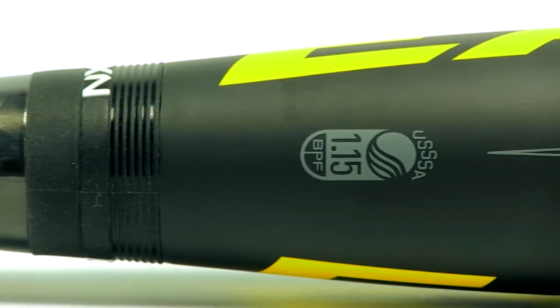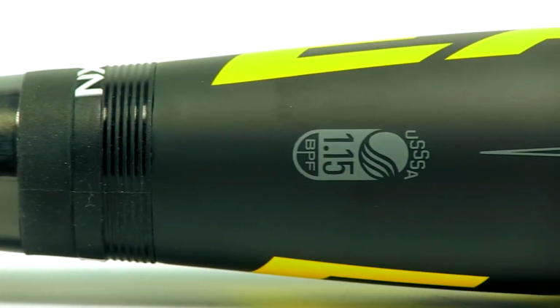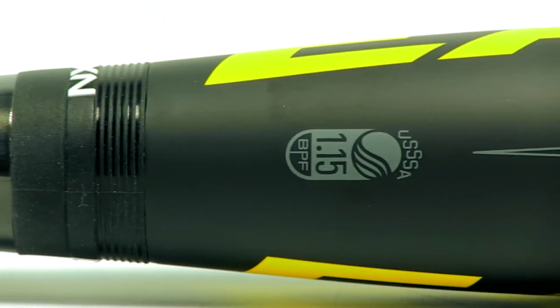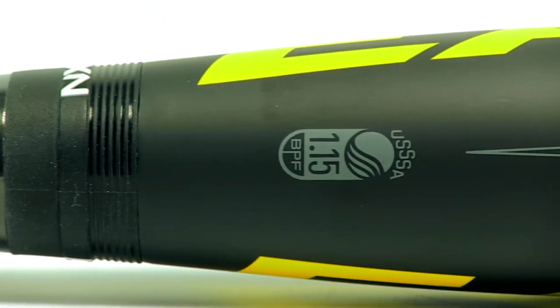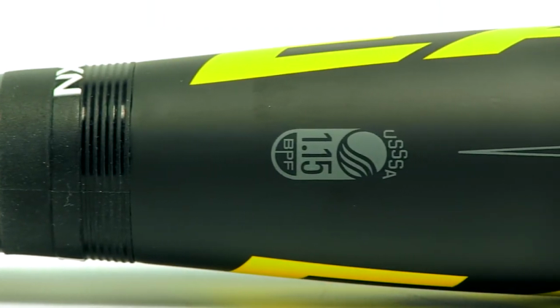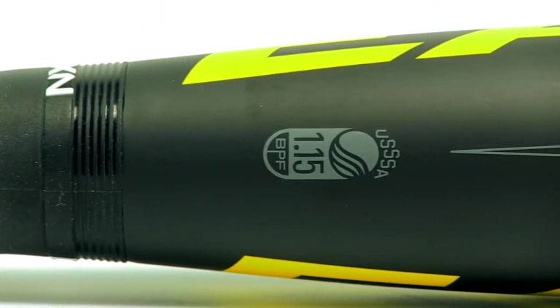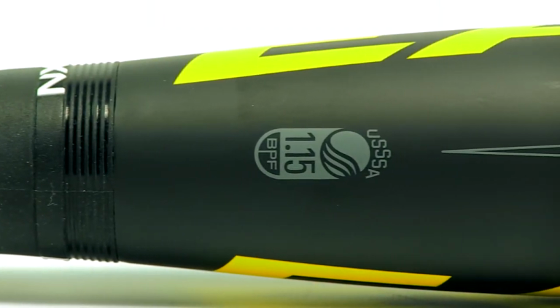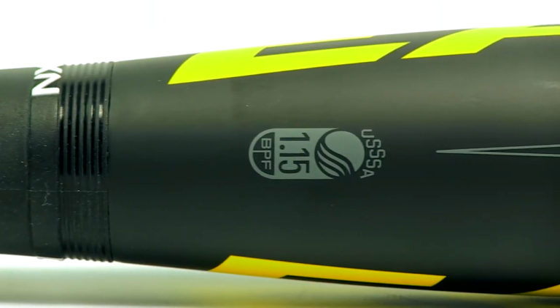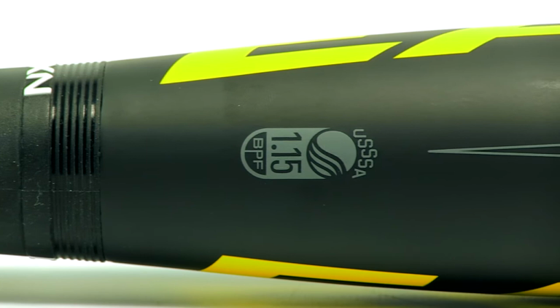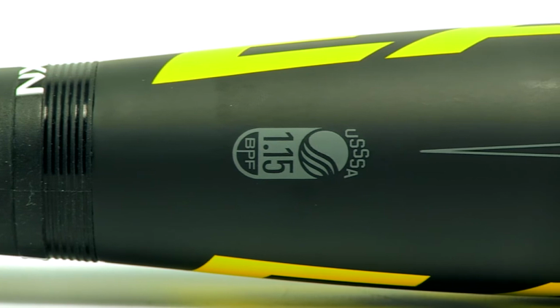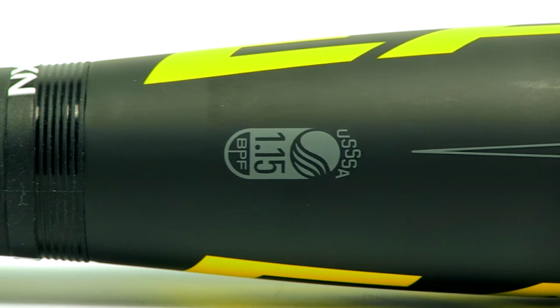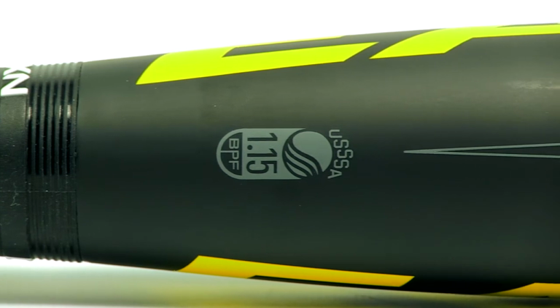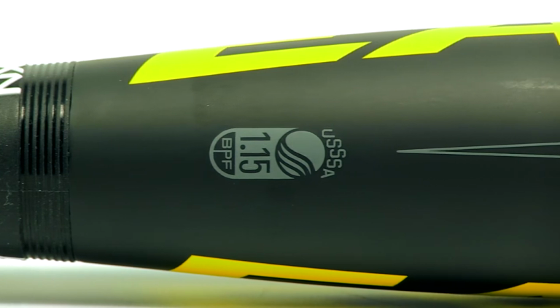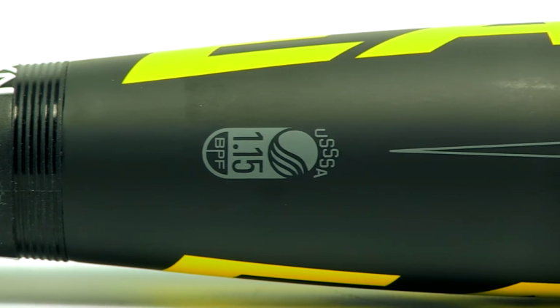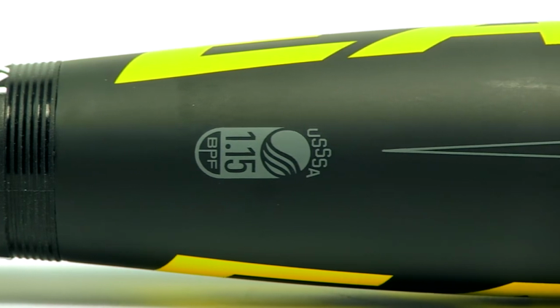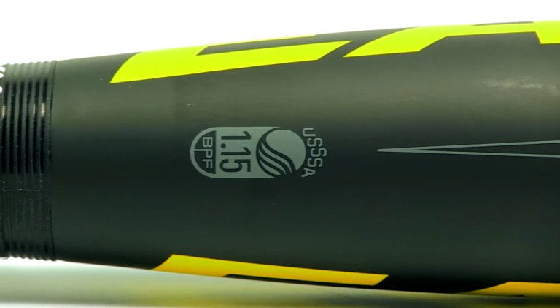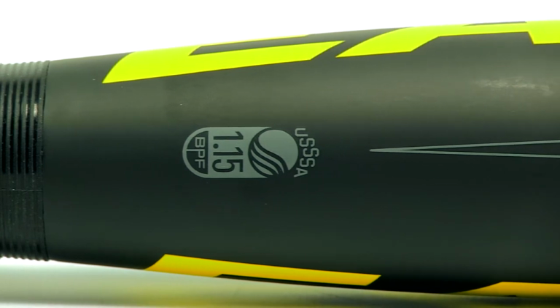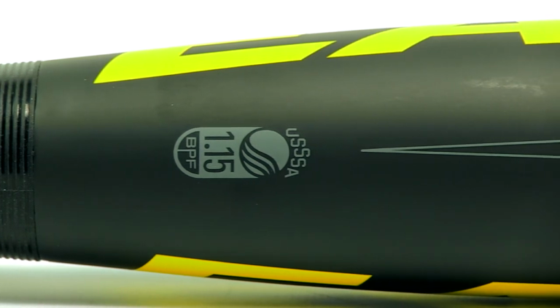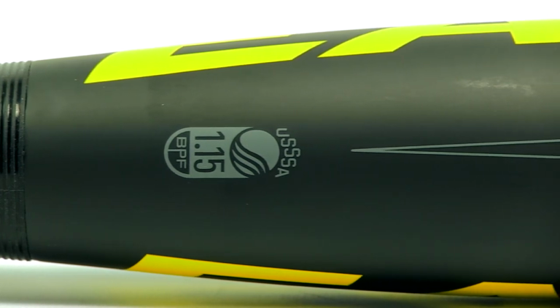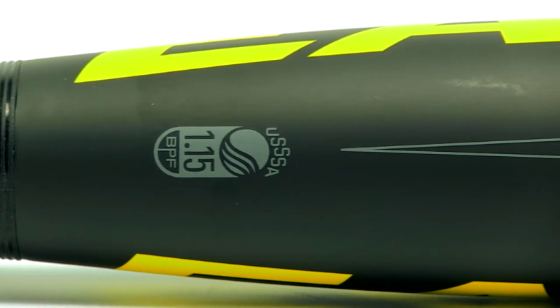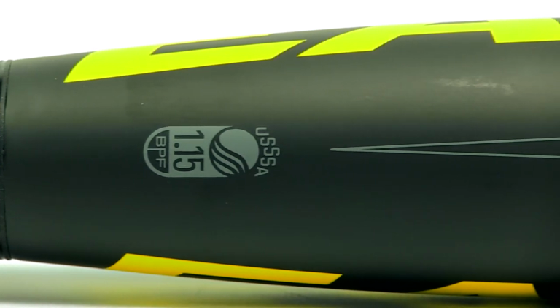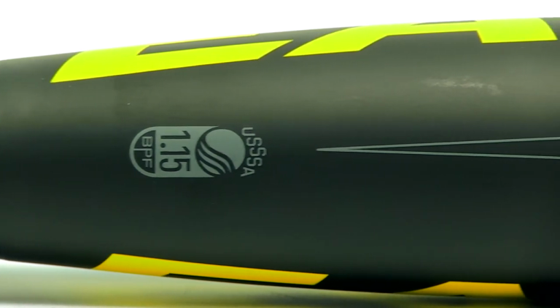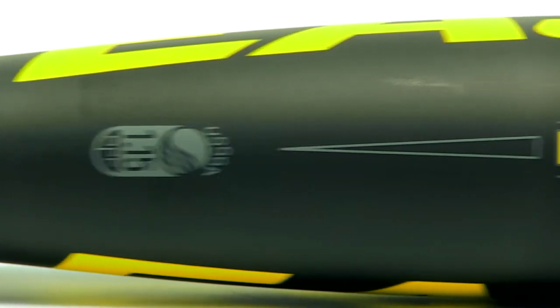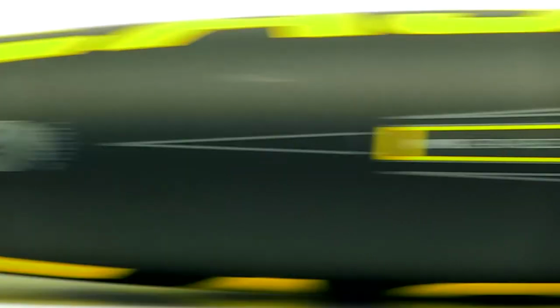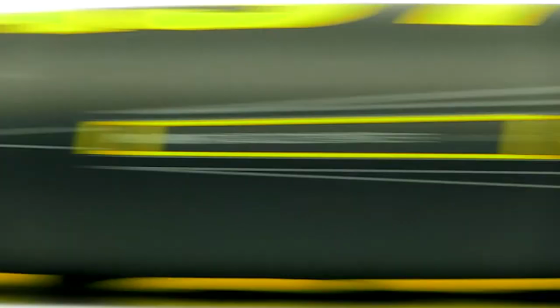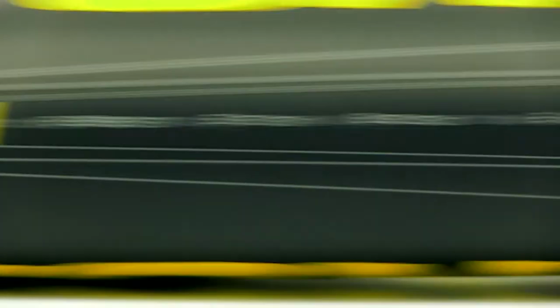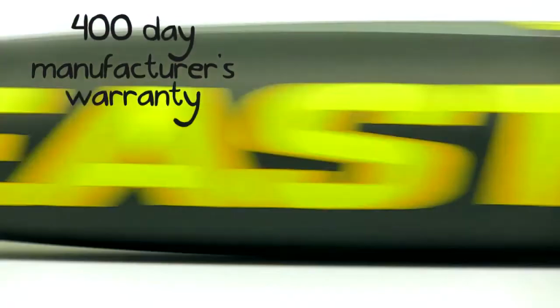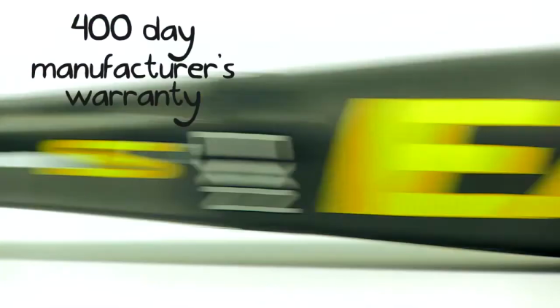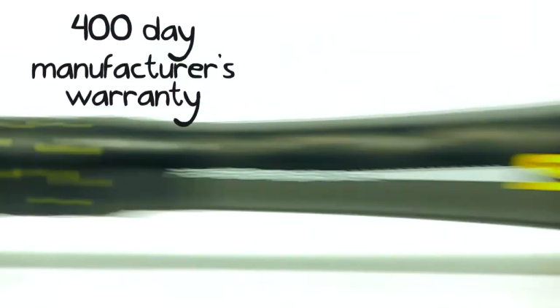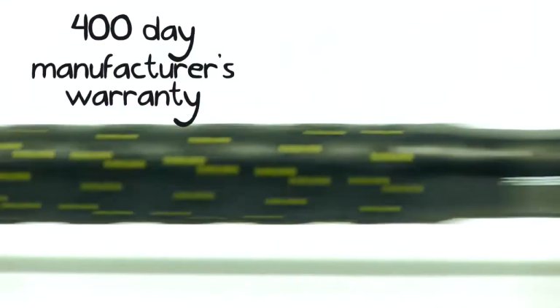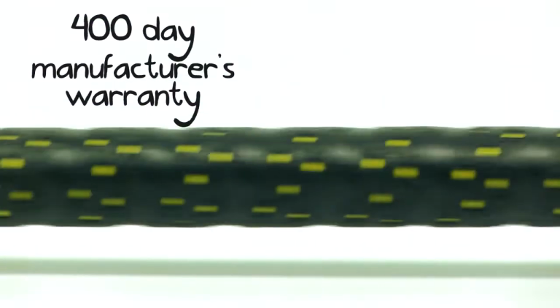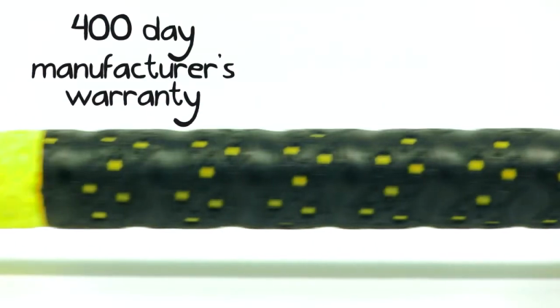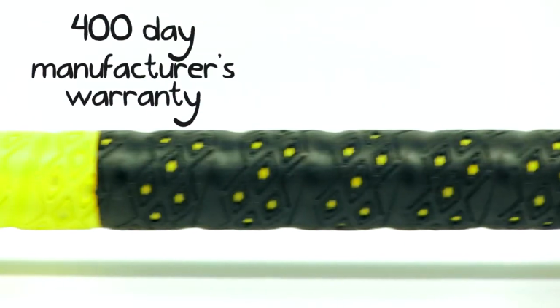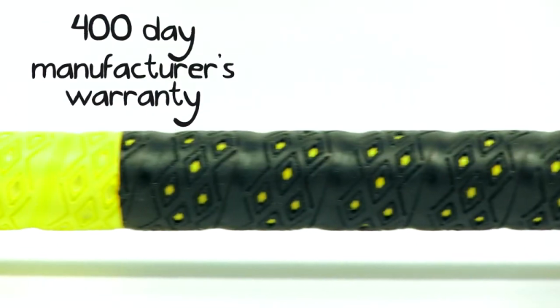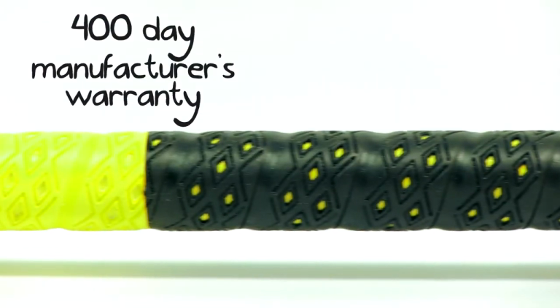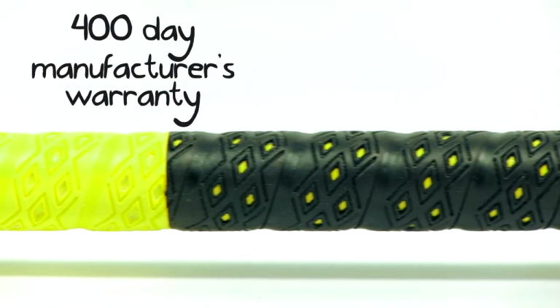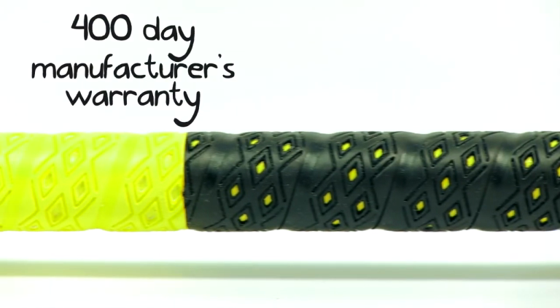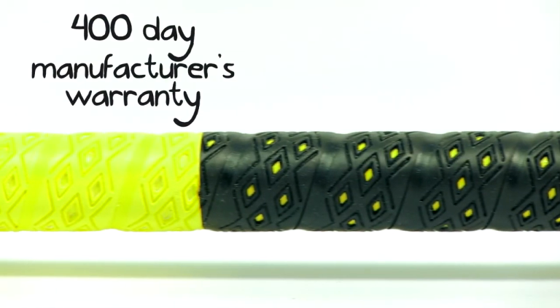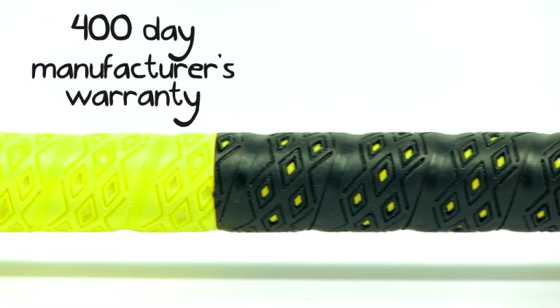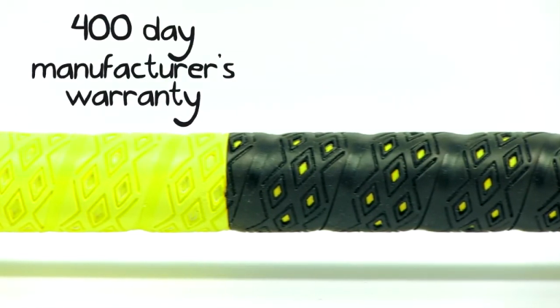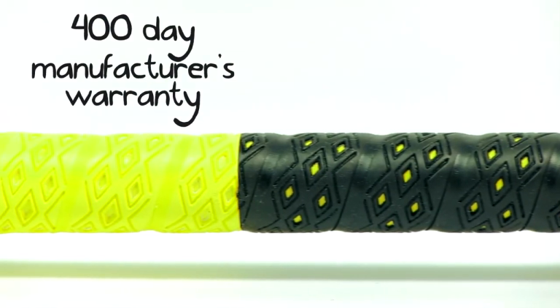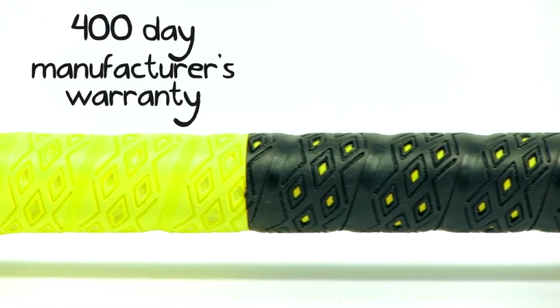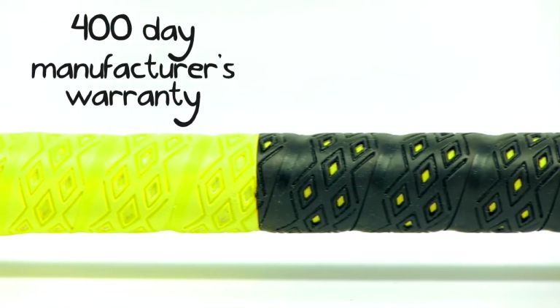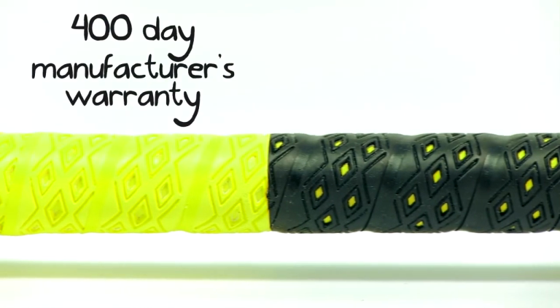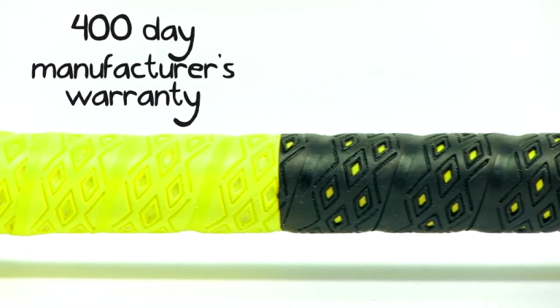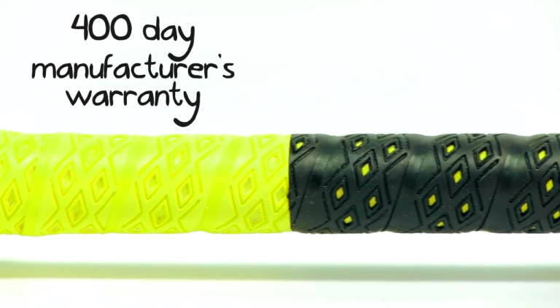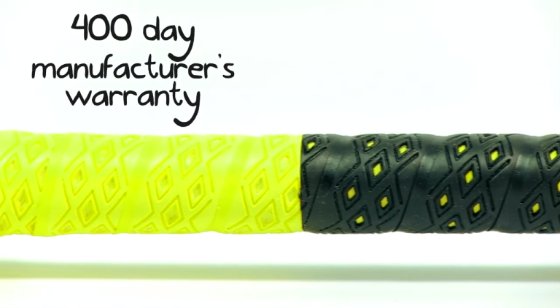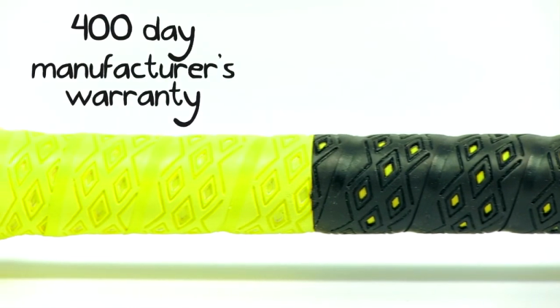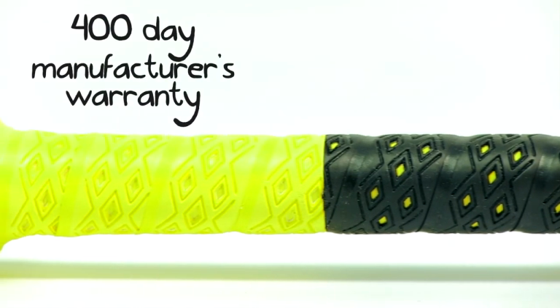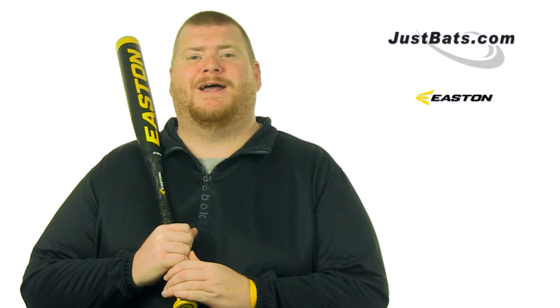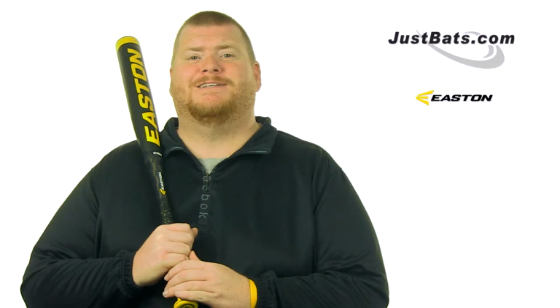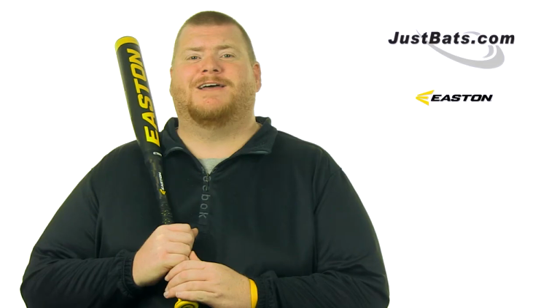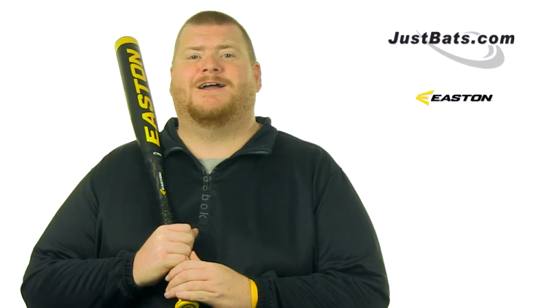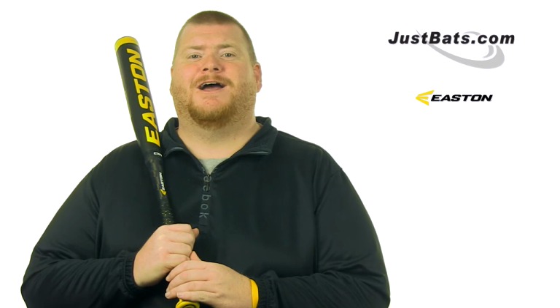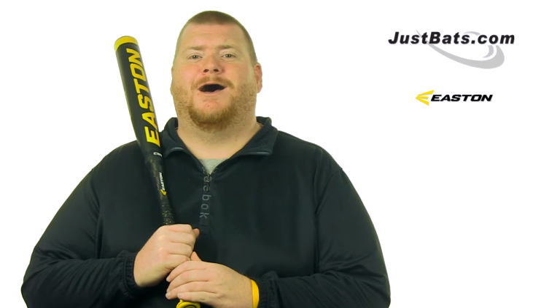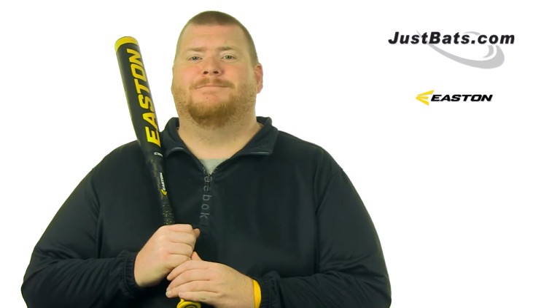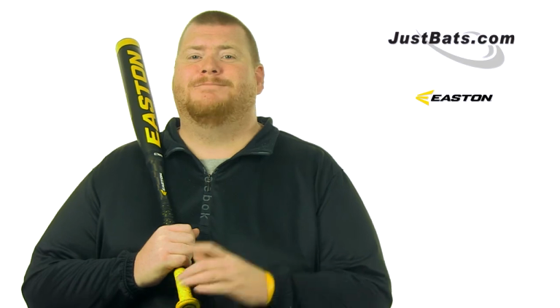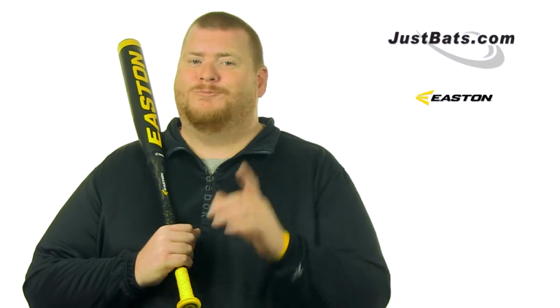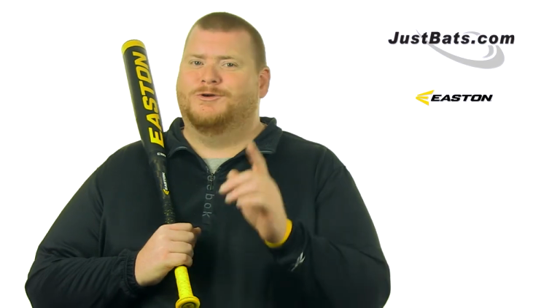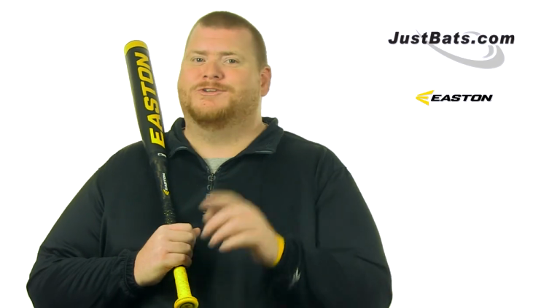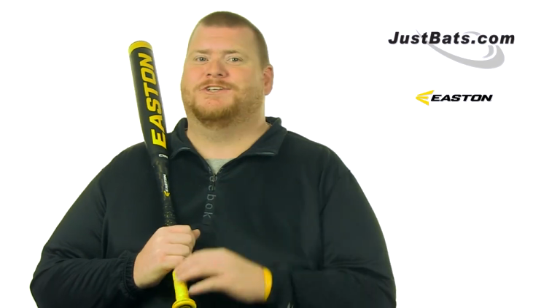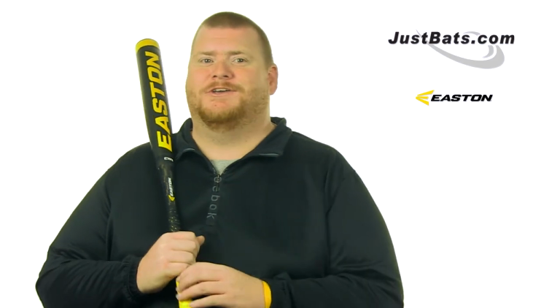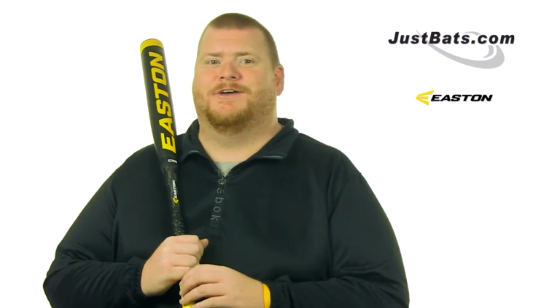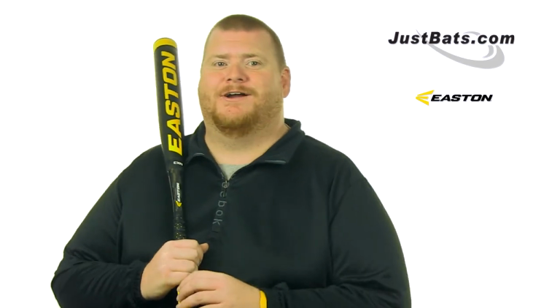To check out what else the great new S1 or any of the rest of the Power Brigade bats offer, head over to JustBats.com. We'll see you there.